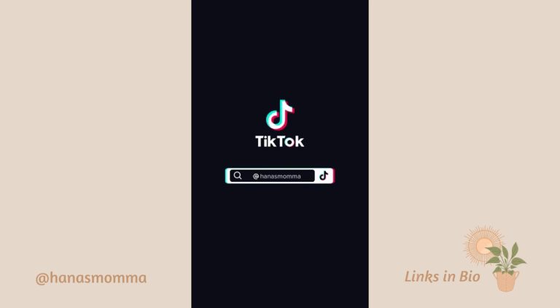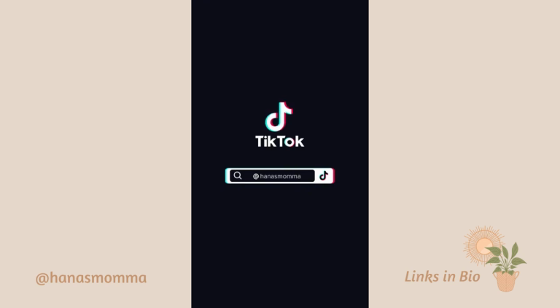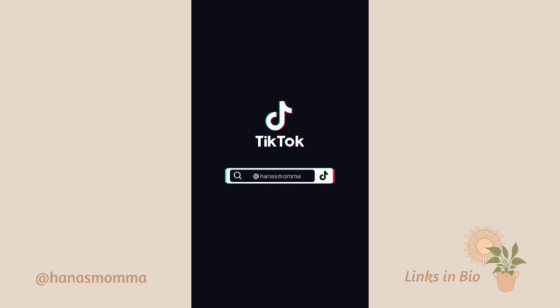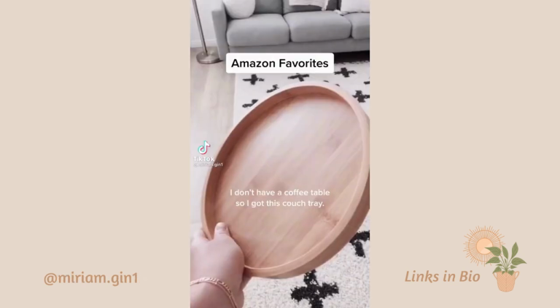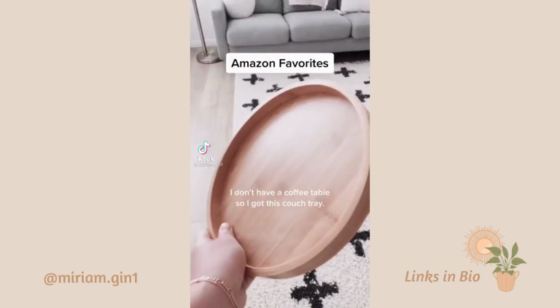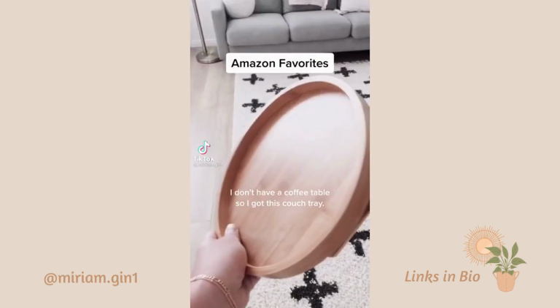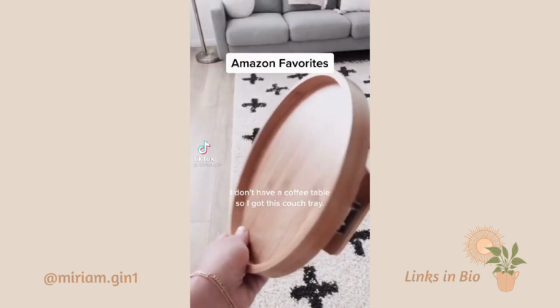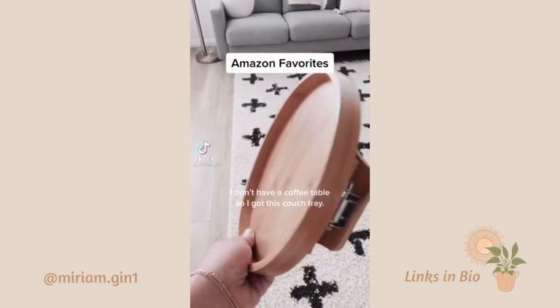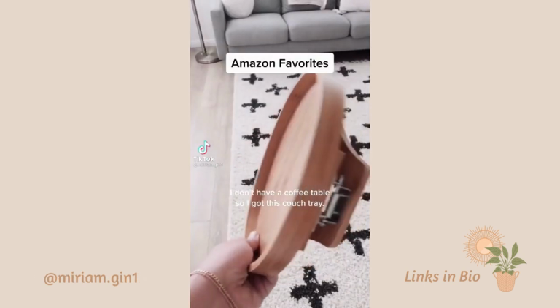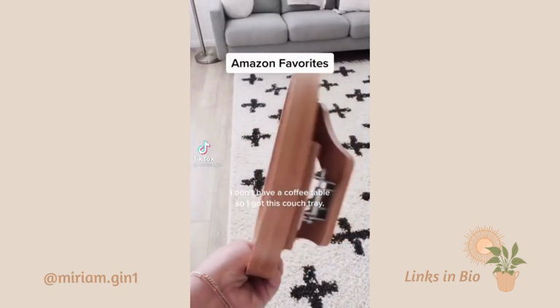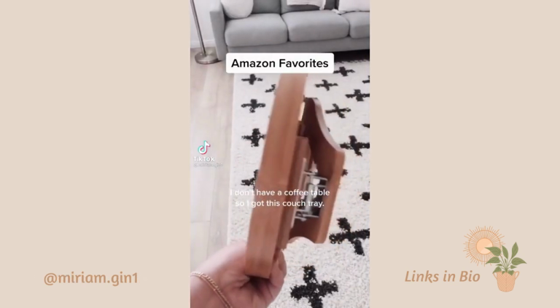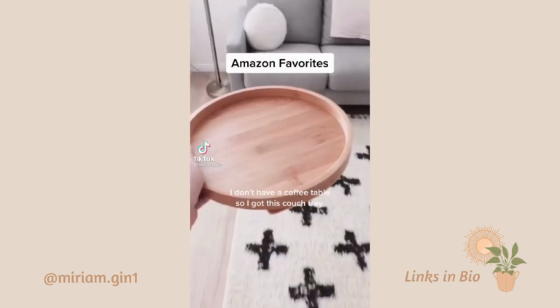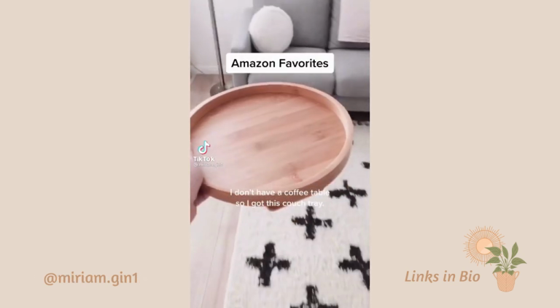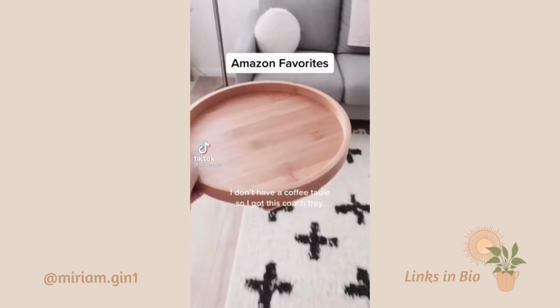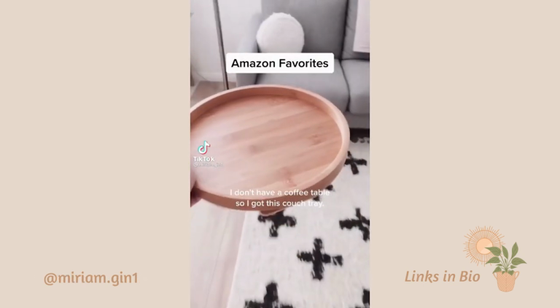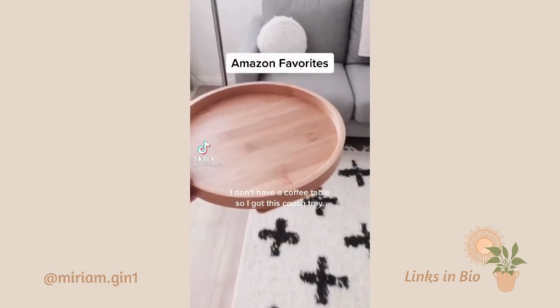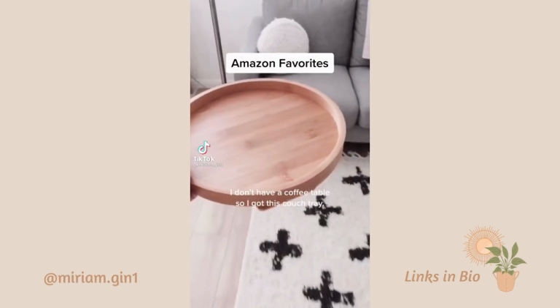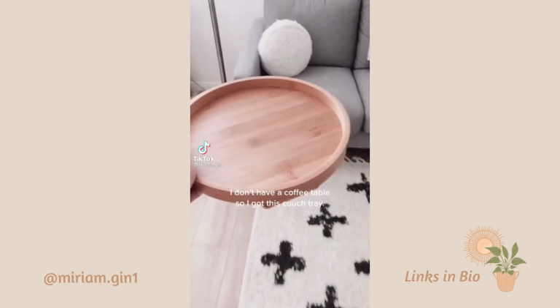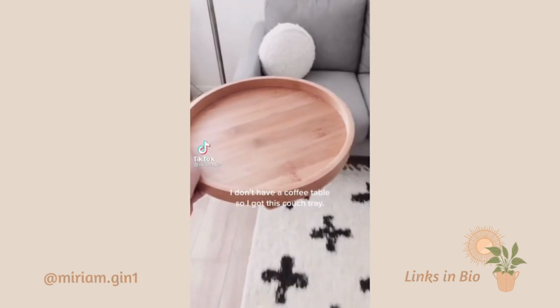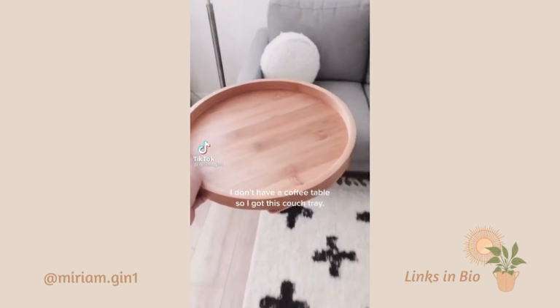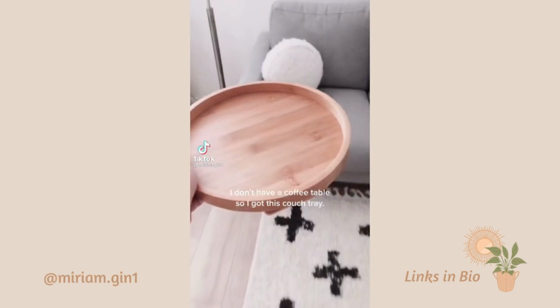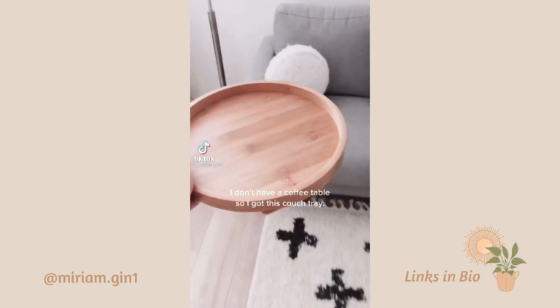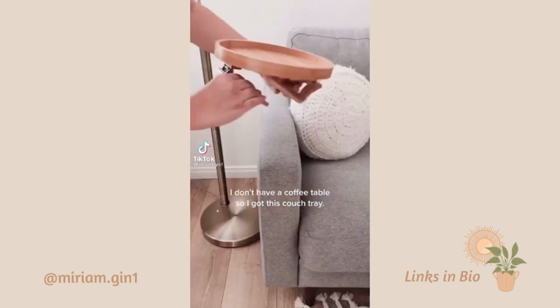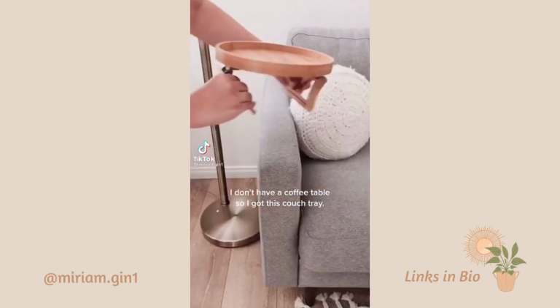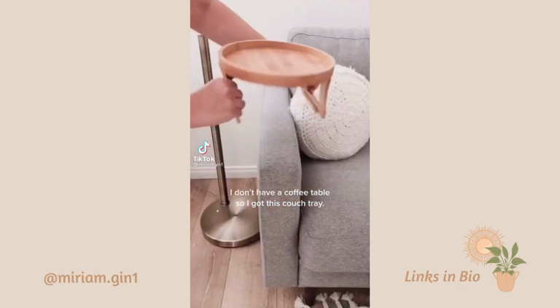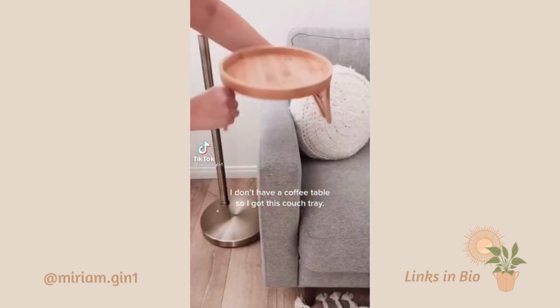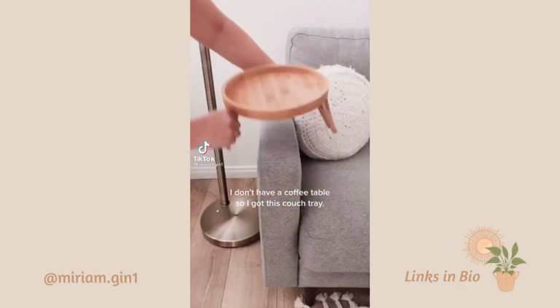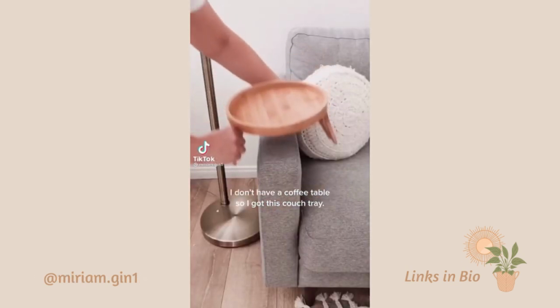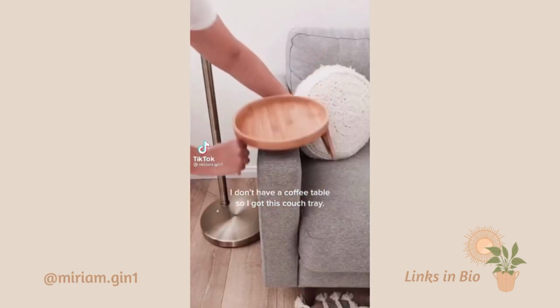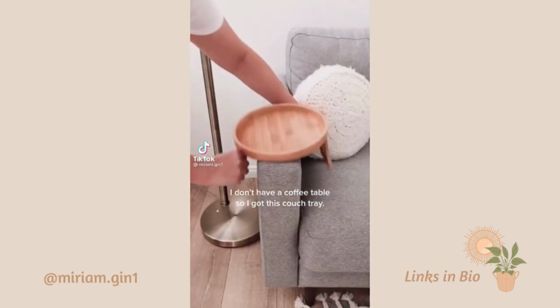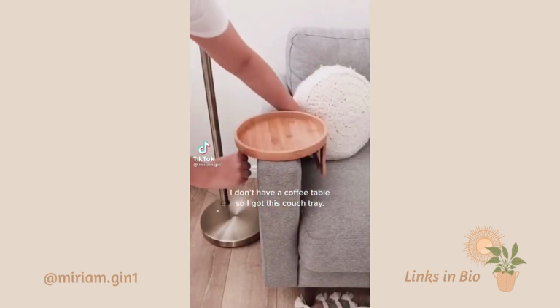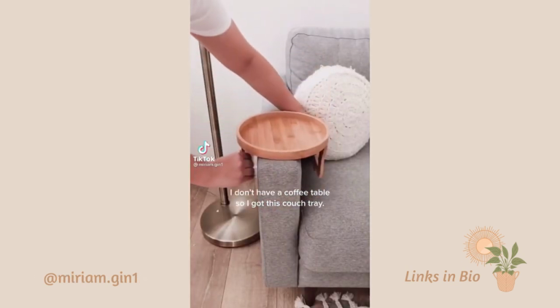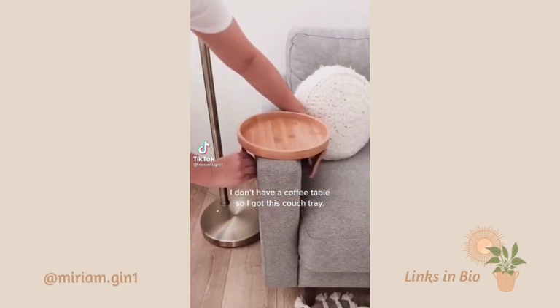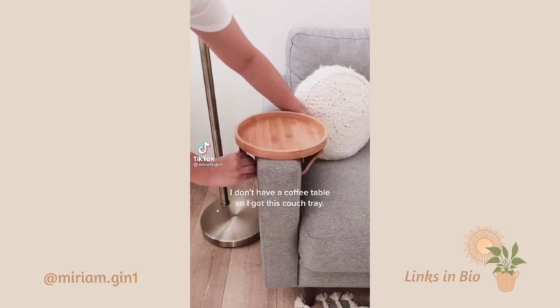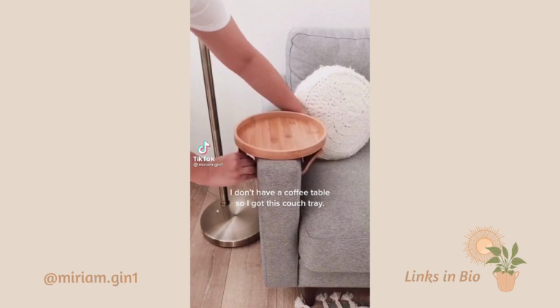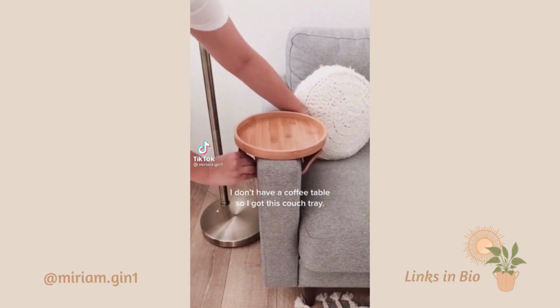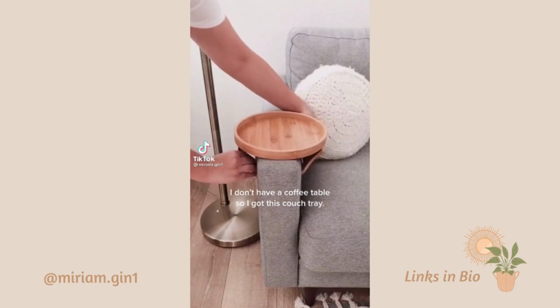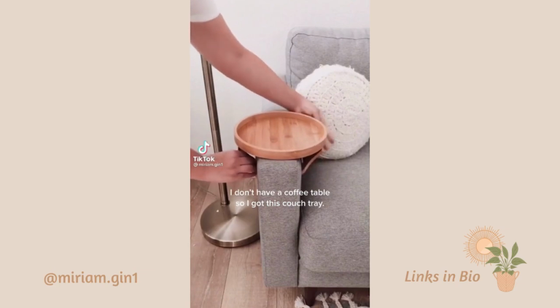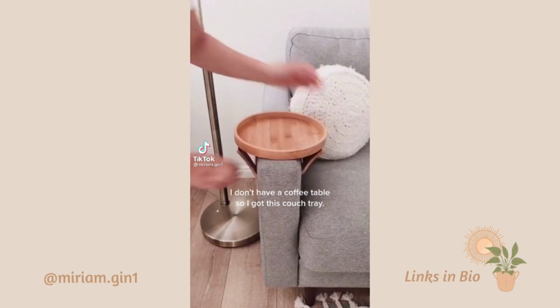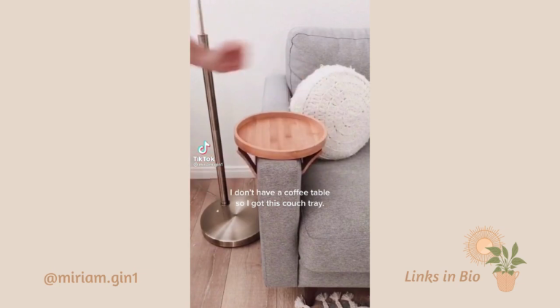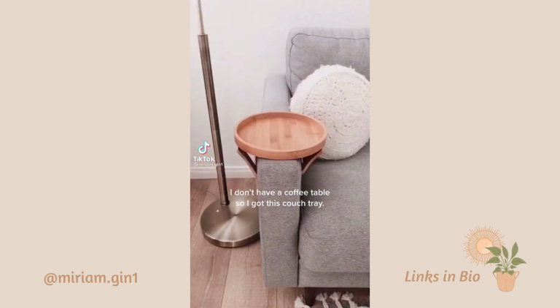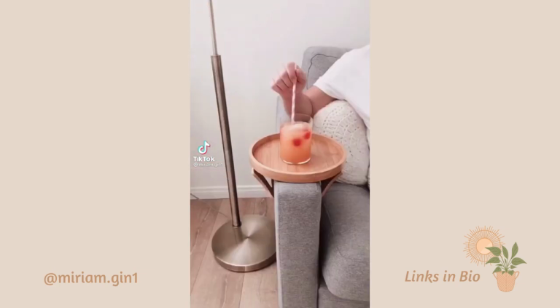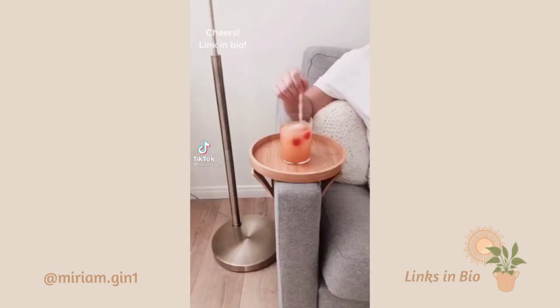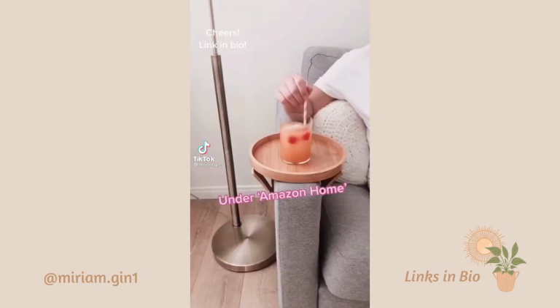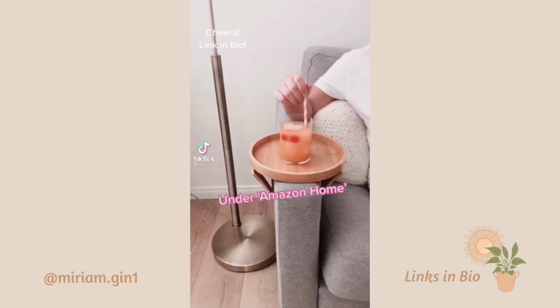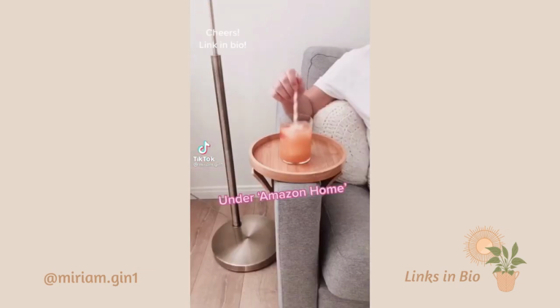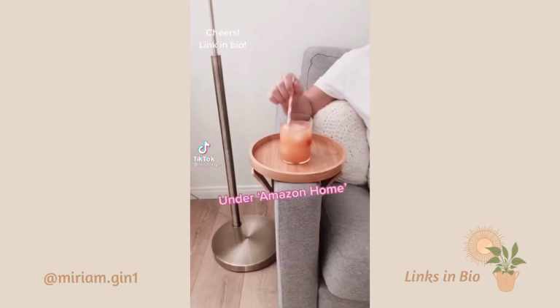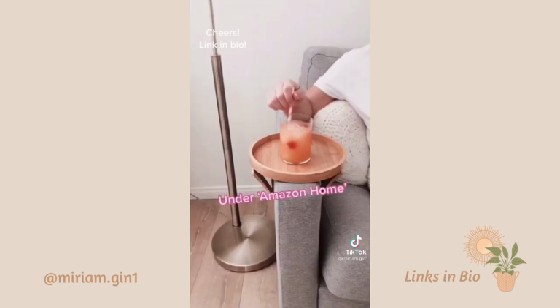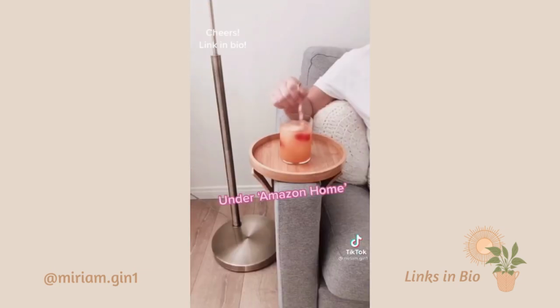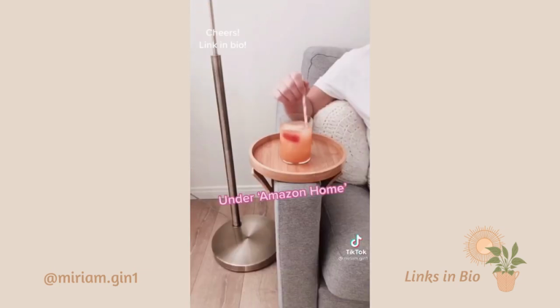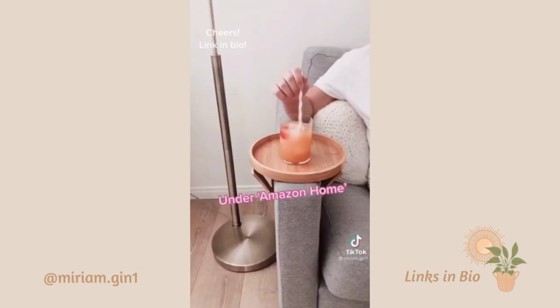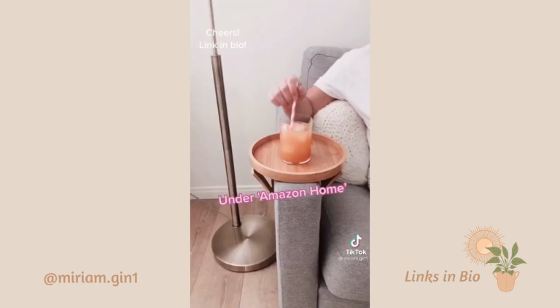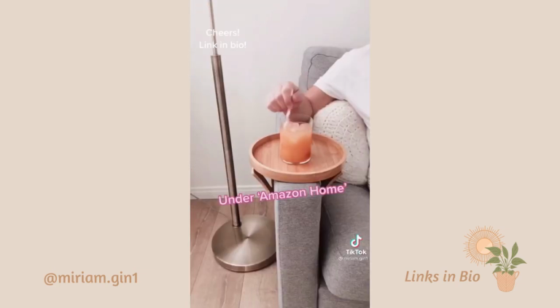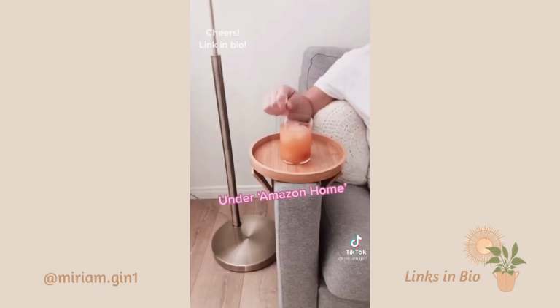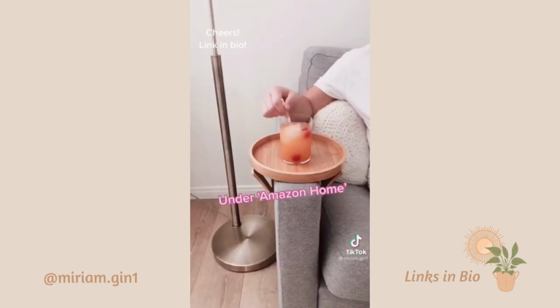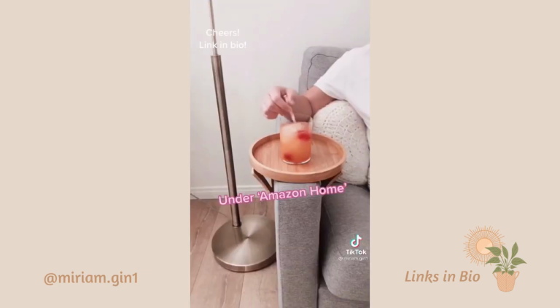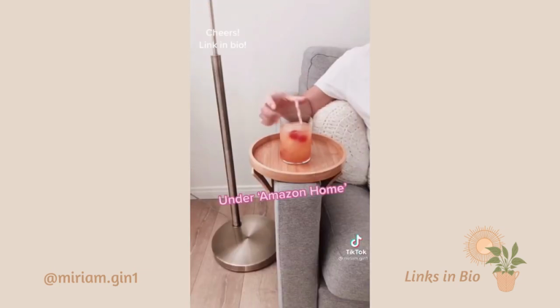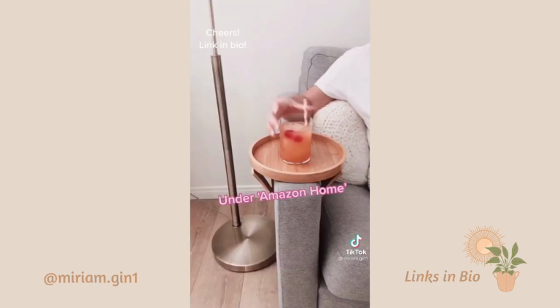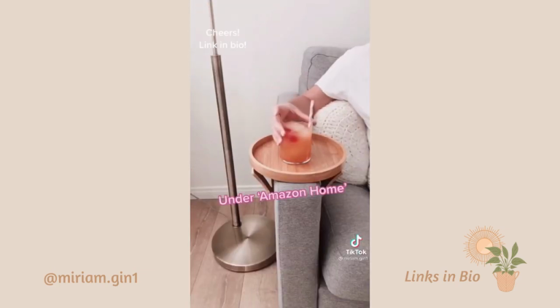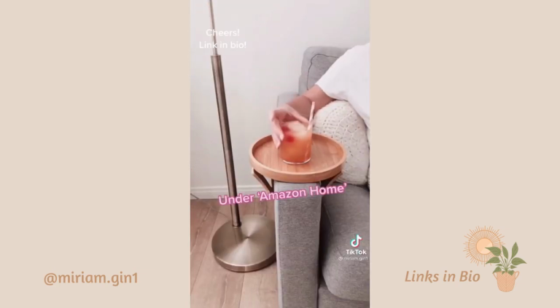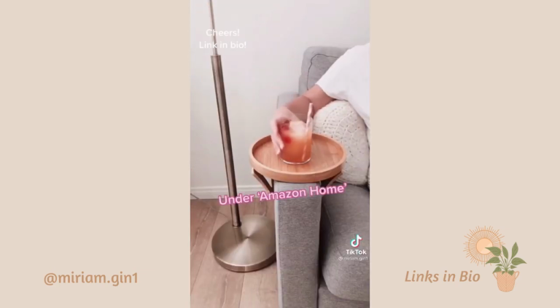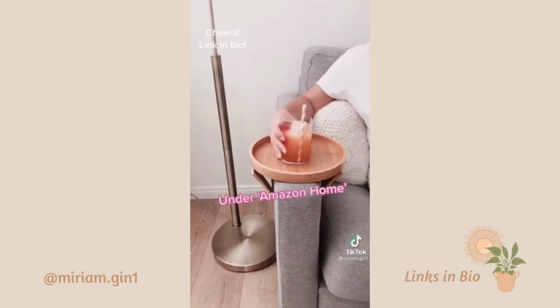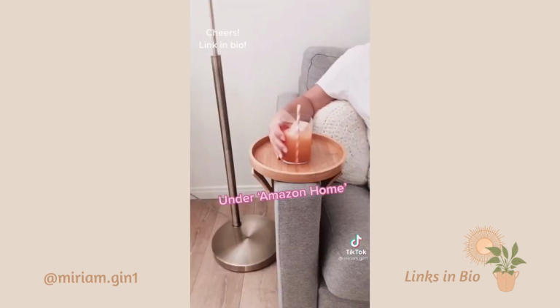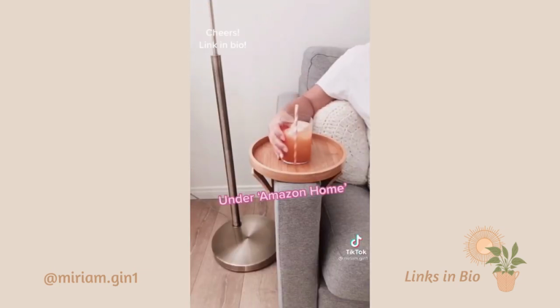I don't have a coffee table, so I got this couch tray. Cheers! Link in bio.